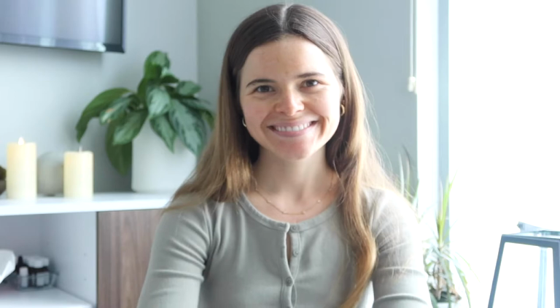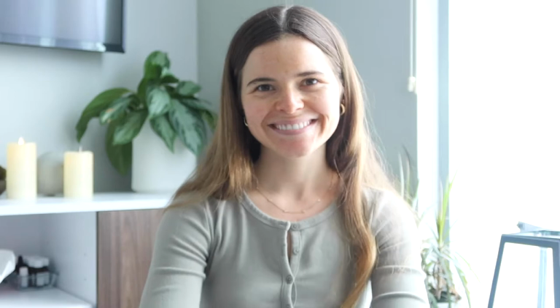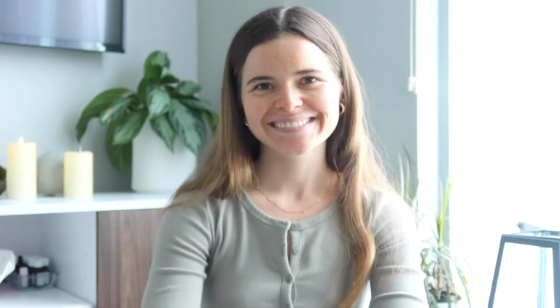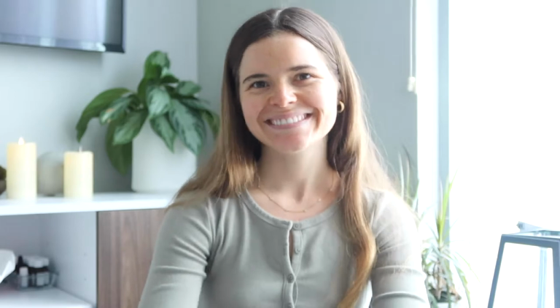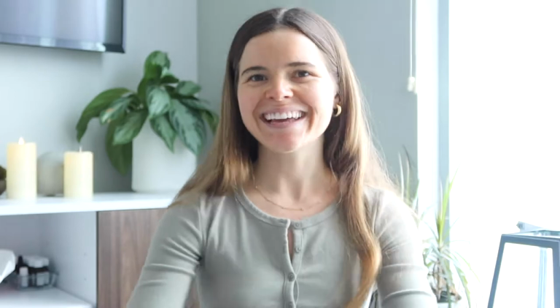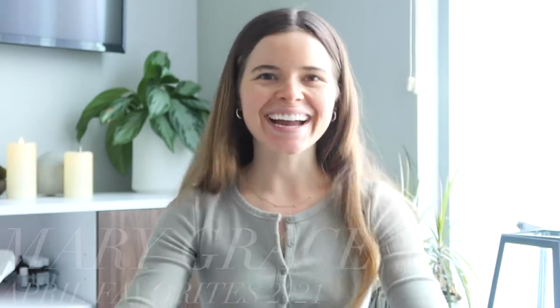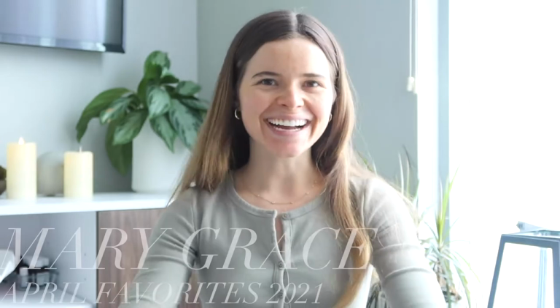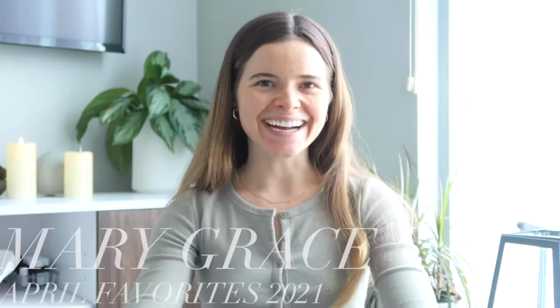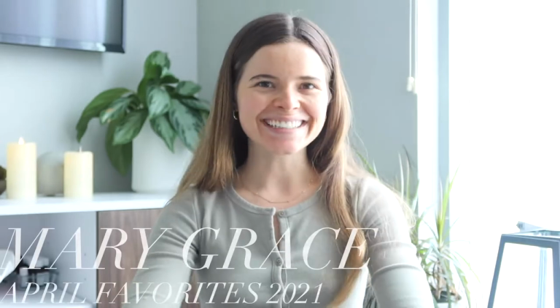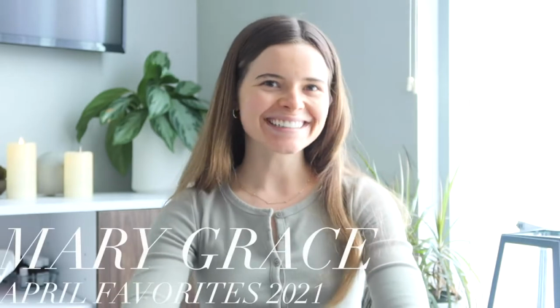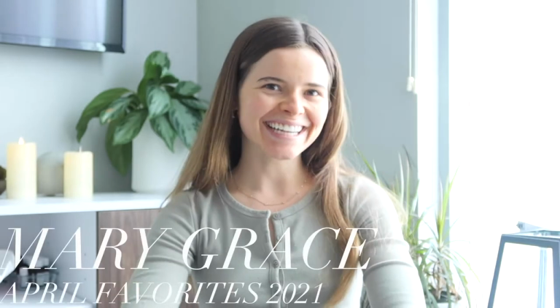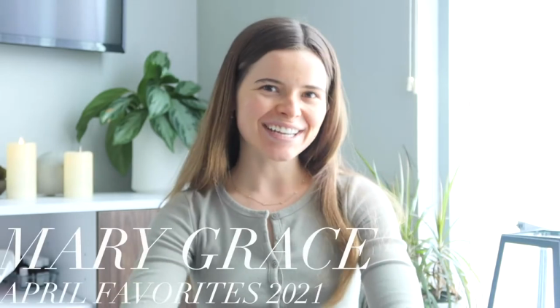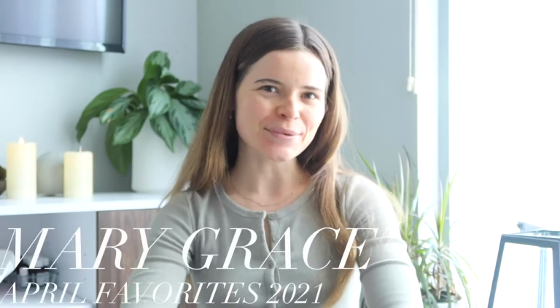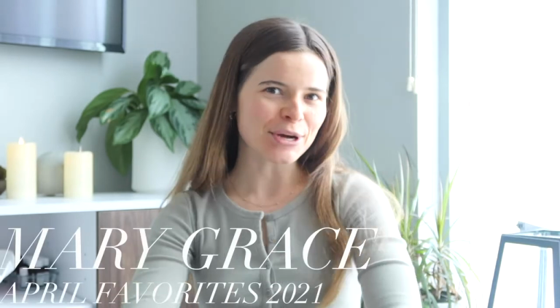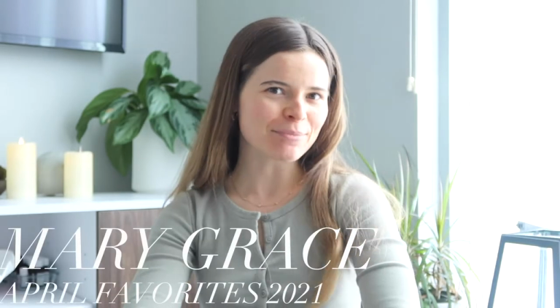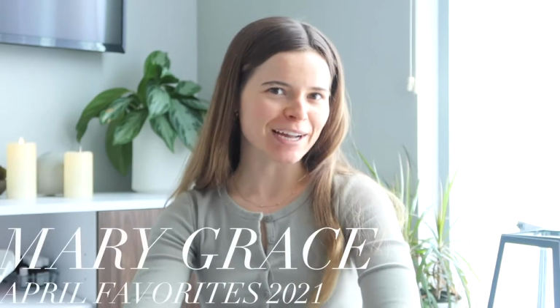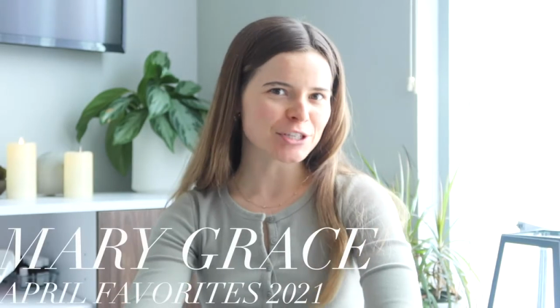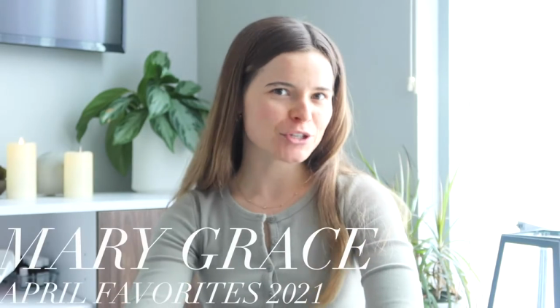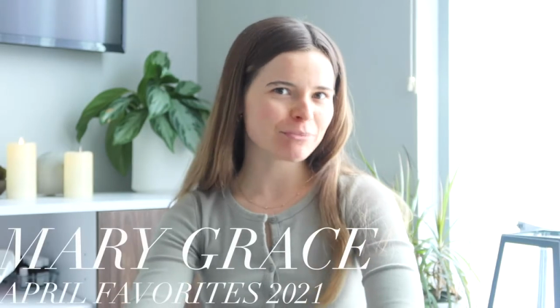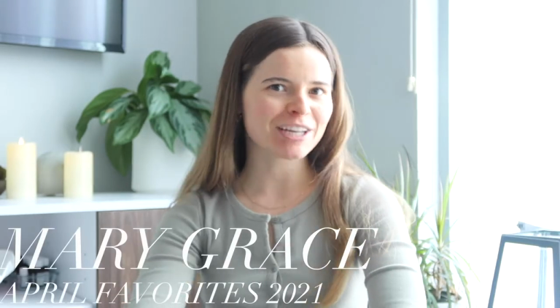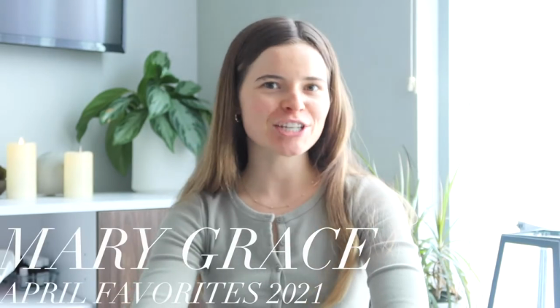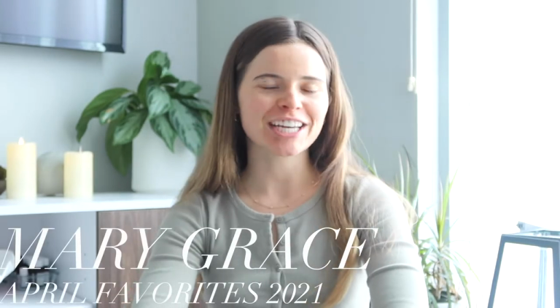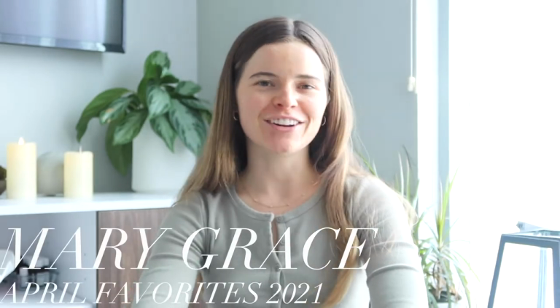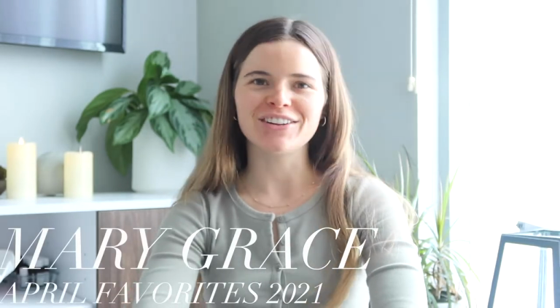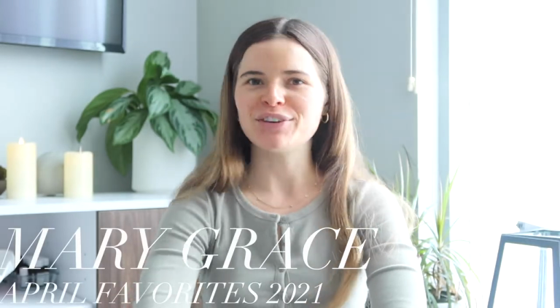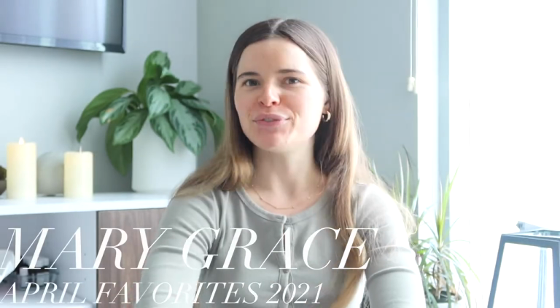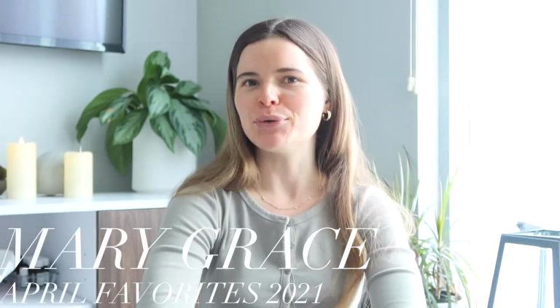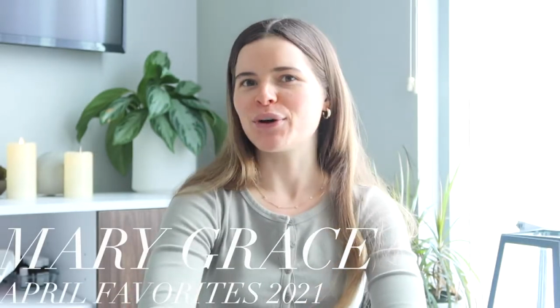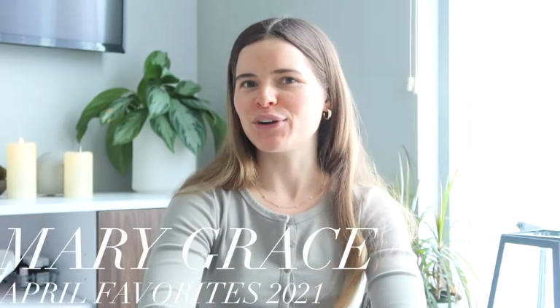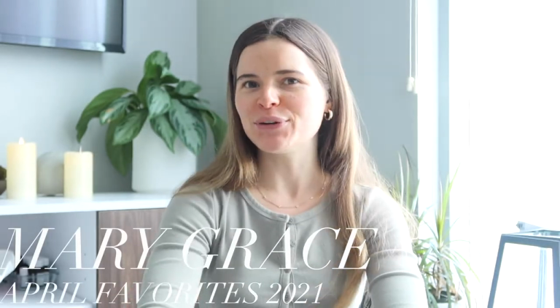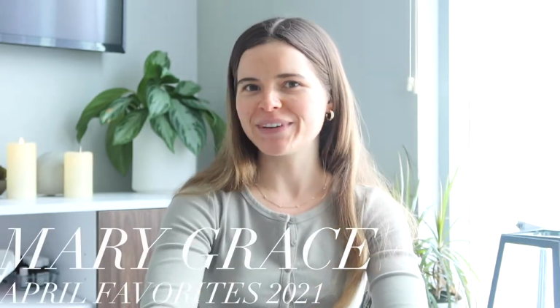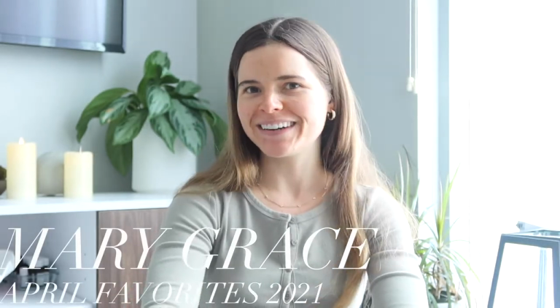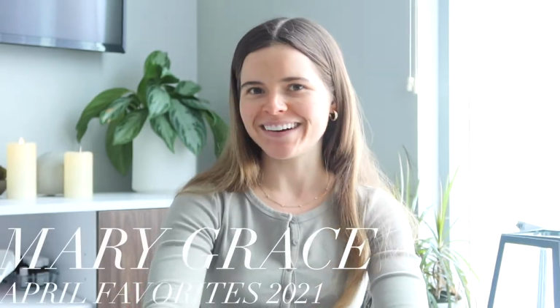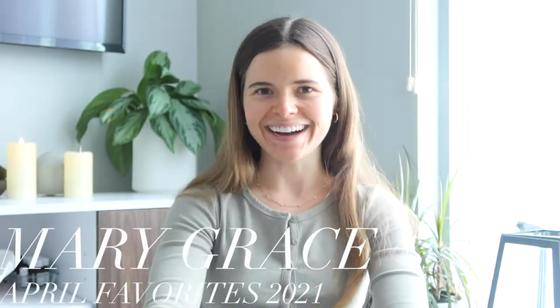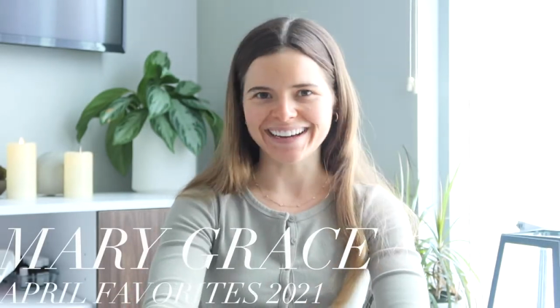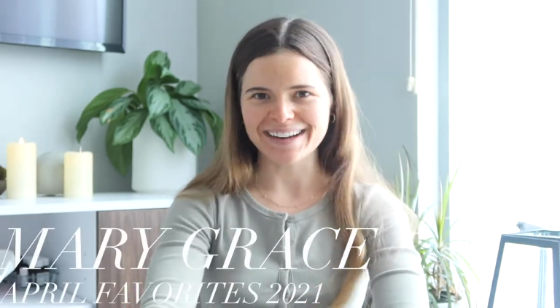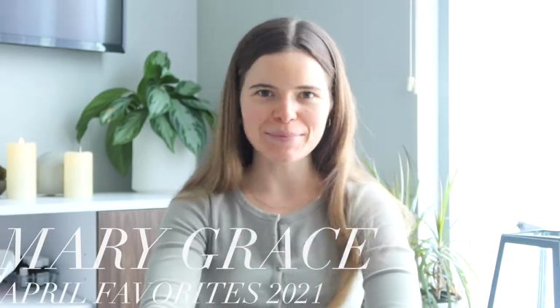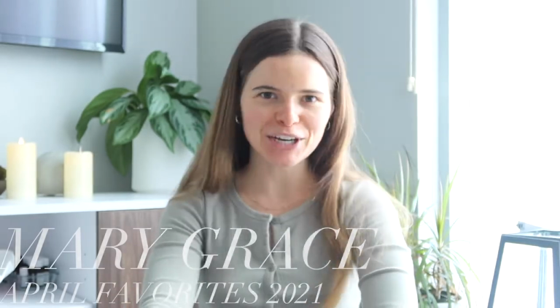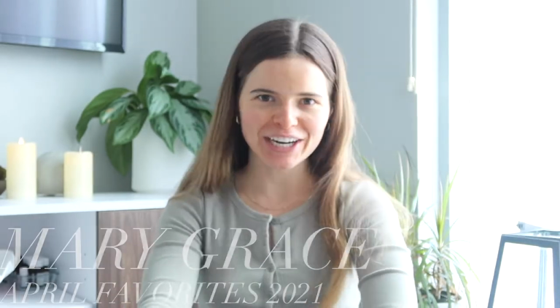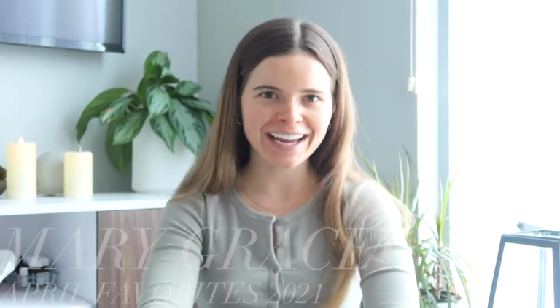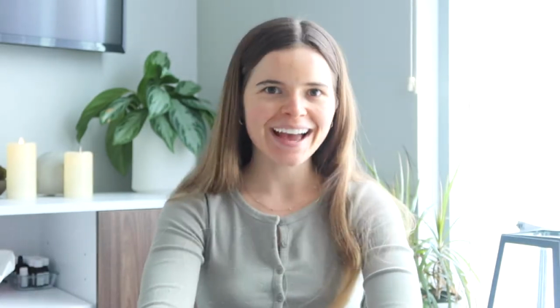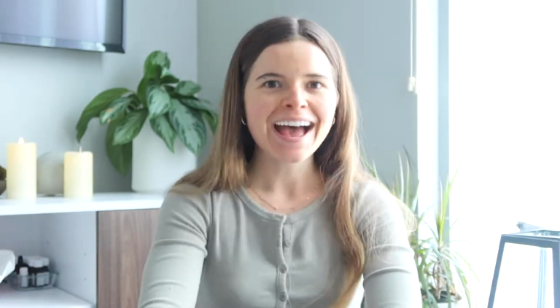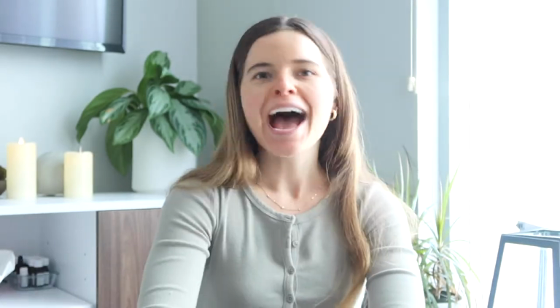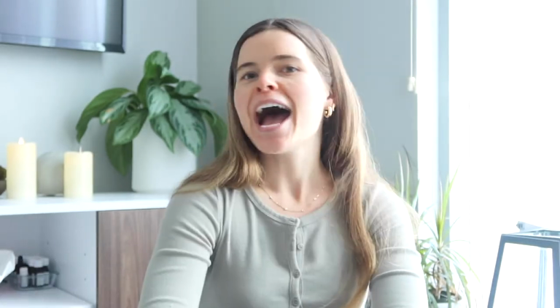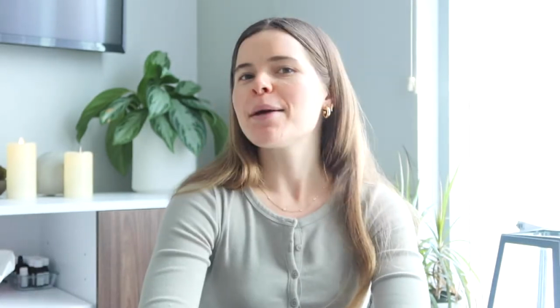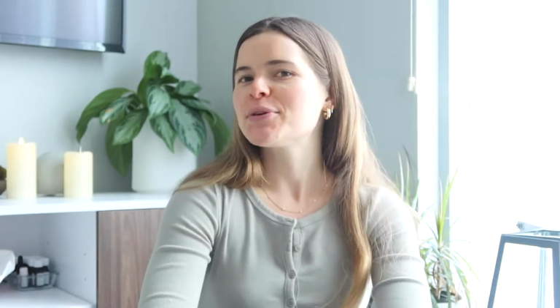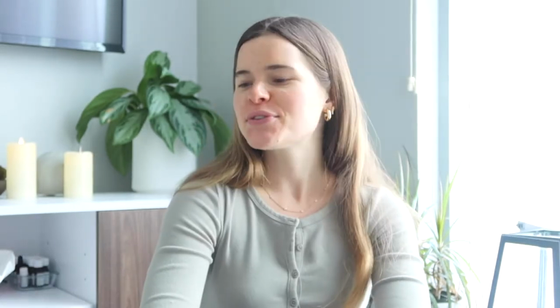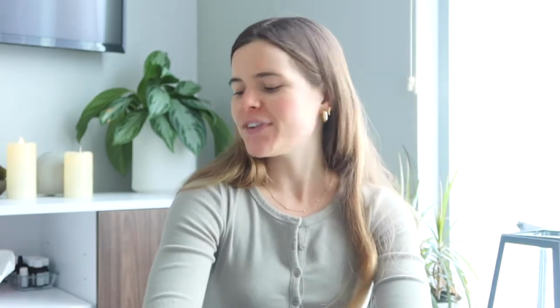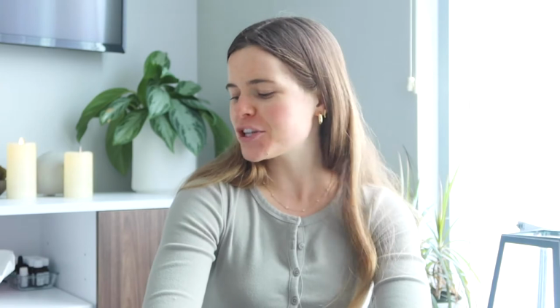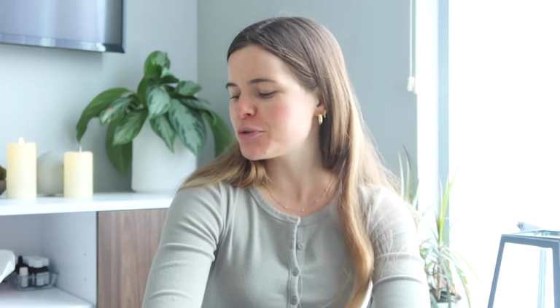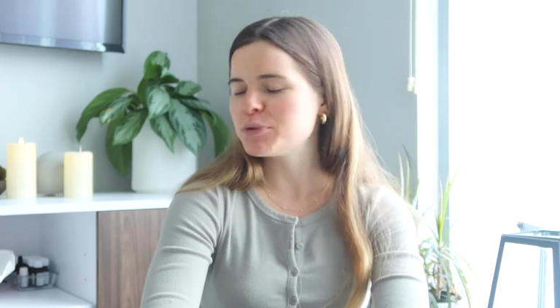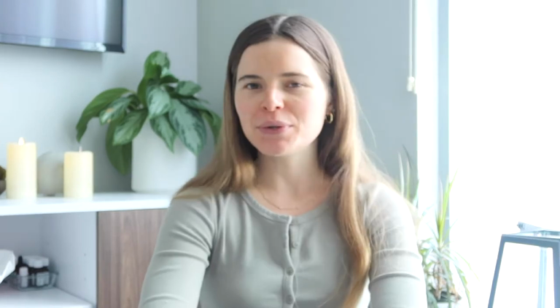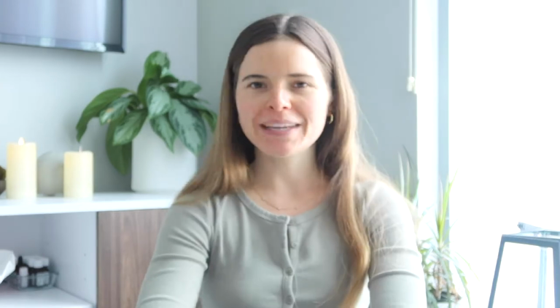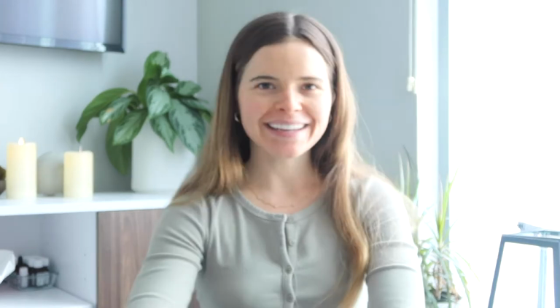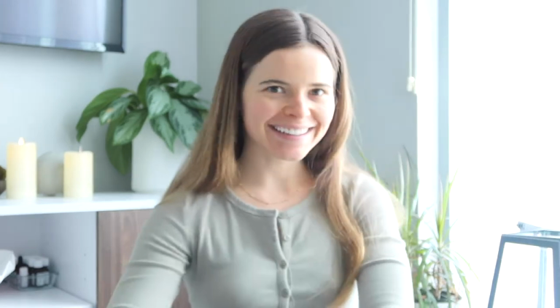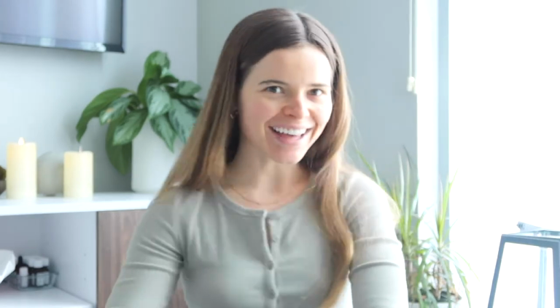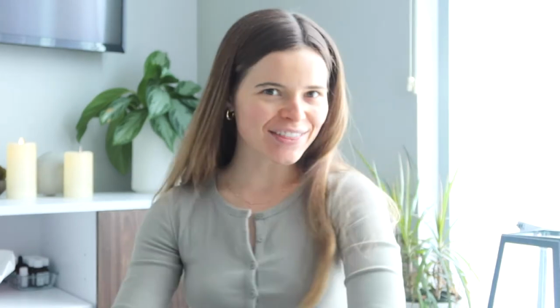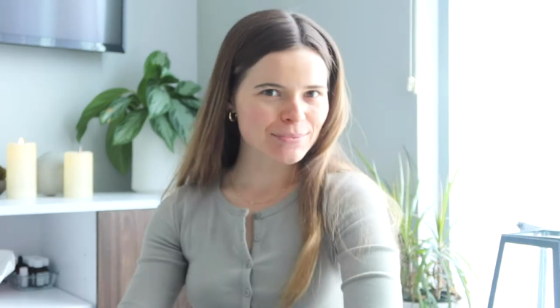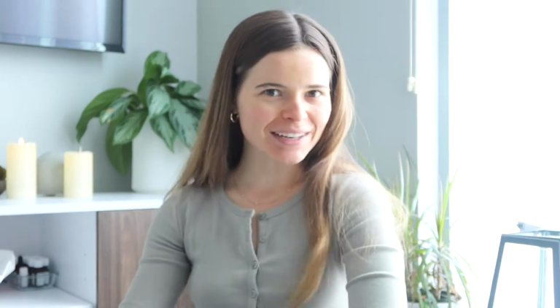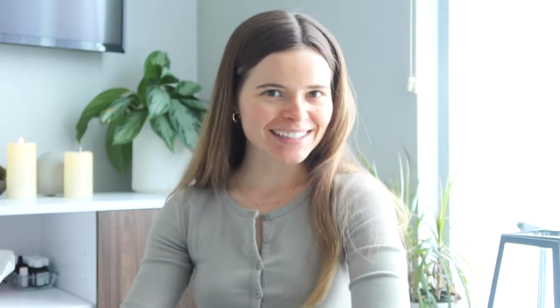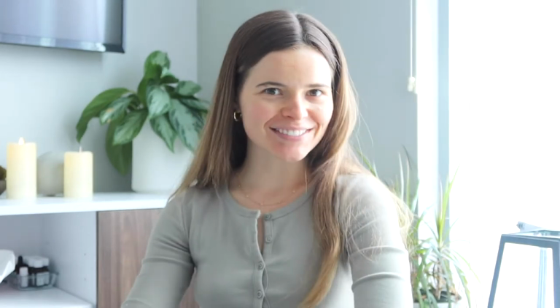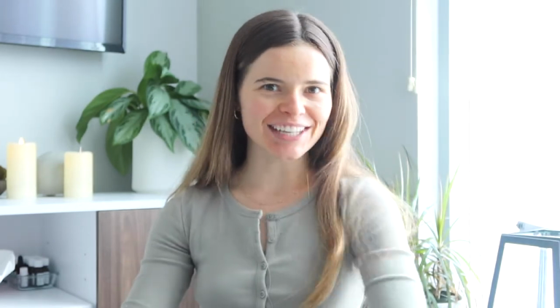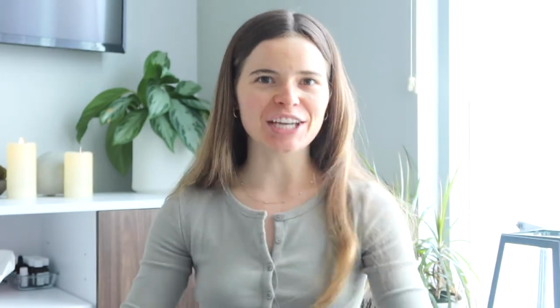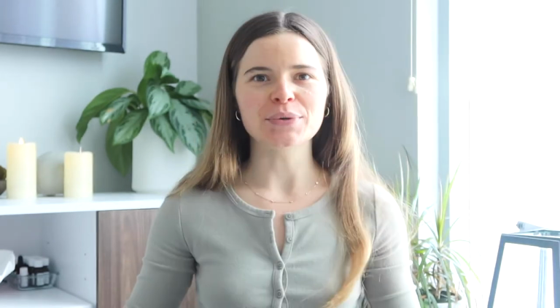Hi guys and welcome back to my channel. If you are new here, hi I'm Mary. I post fashion, beauty, and health and wellness videos.